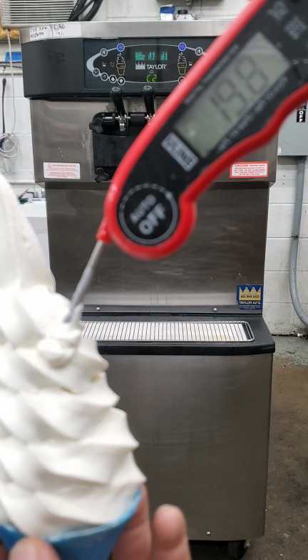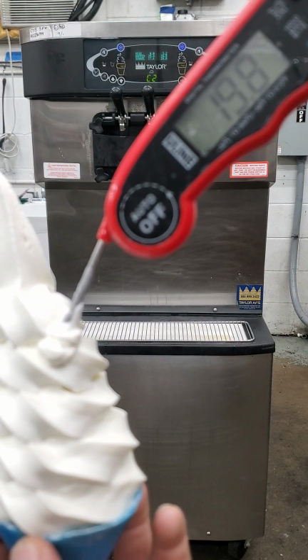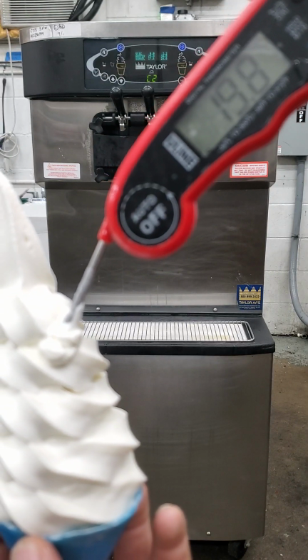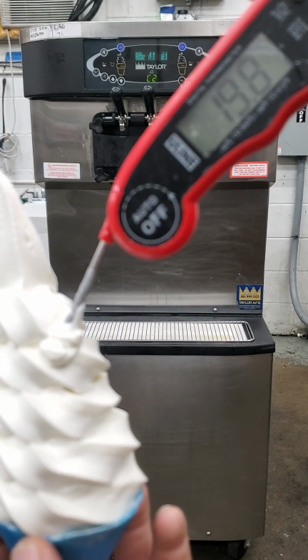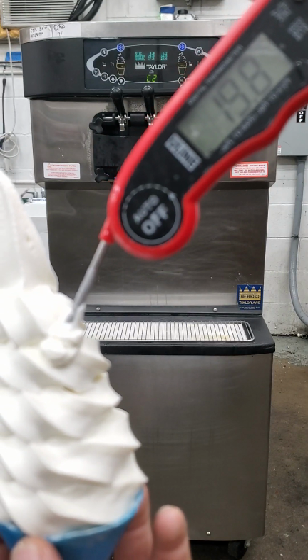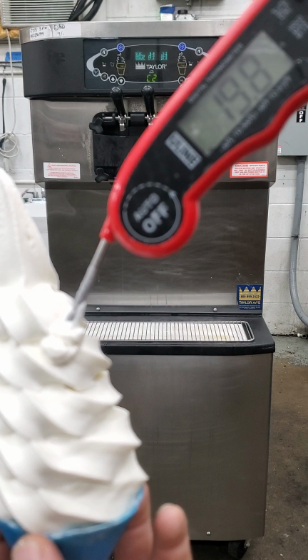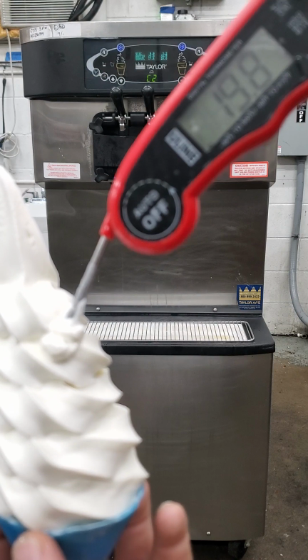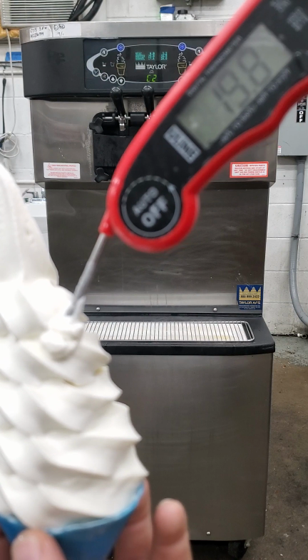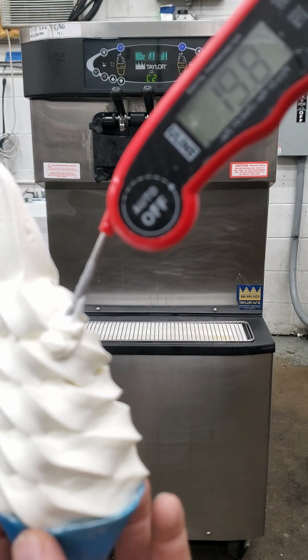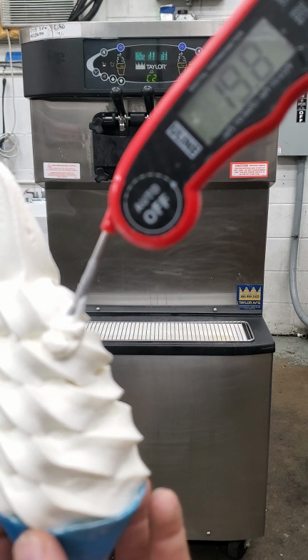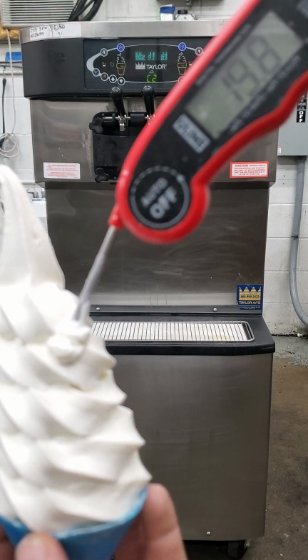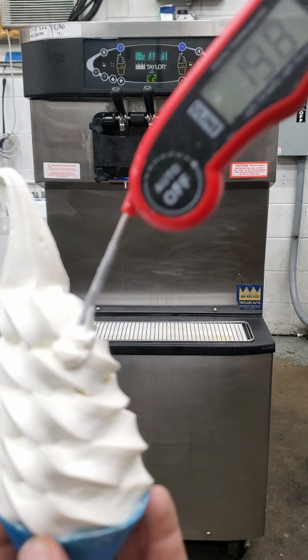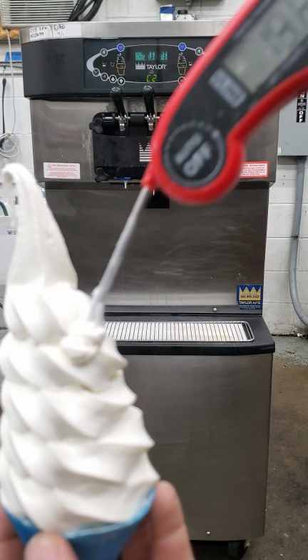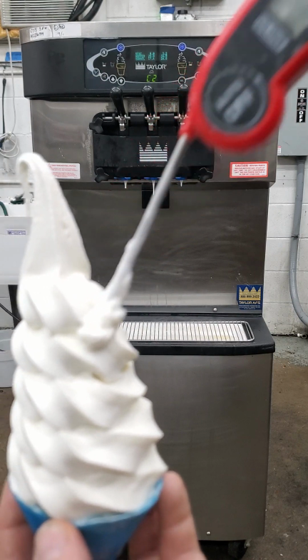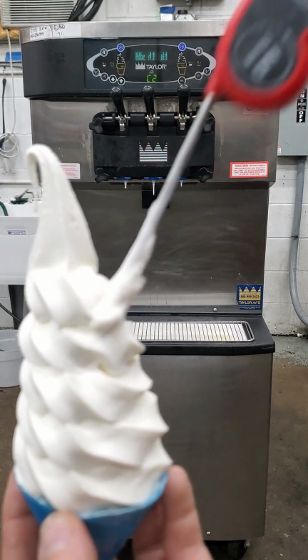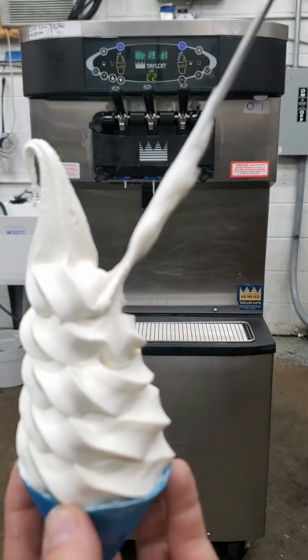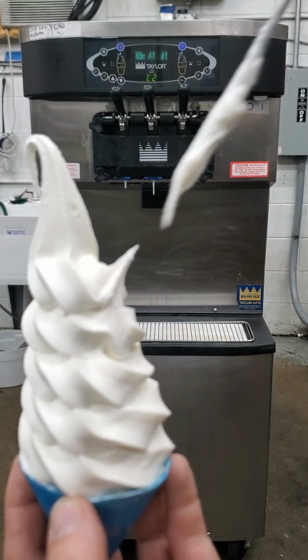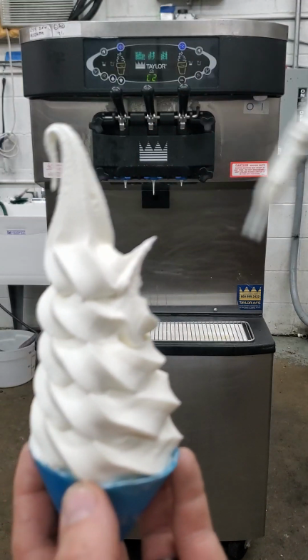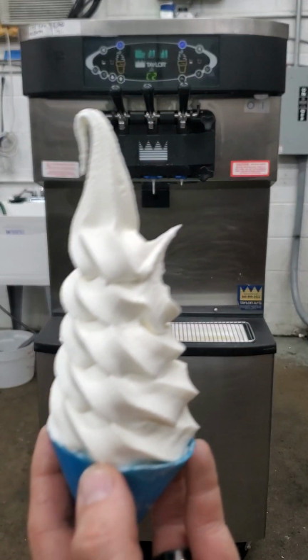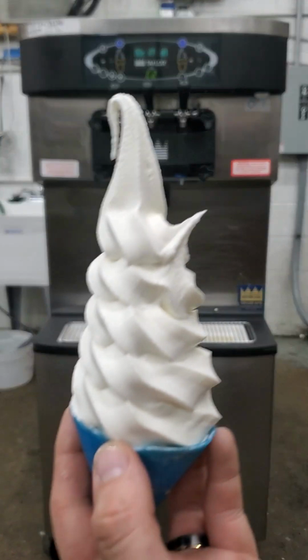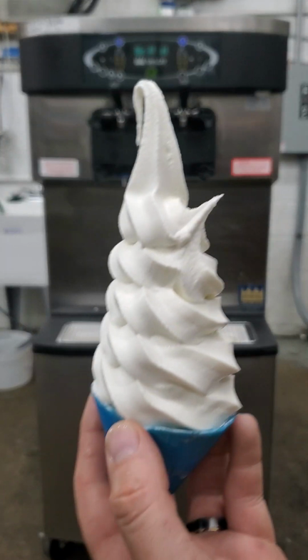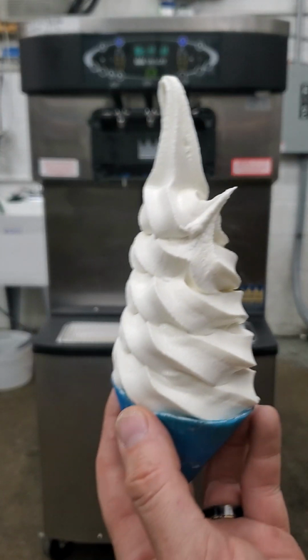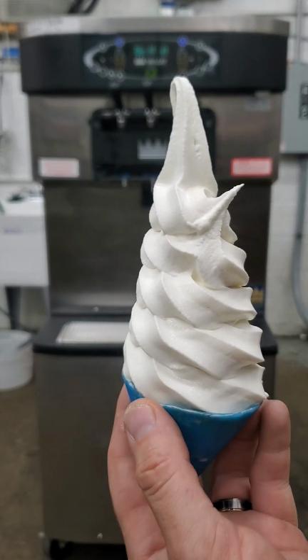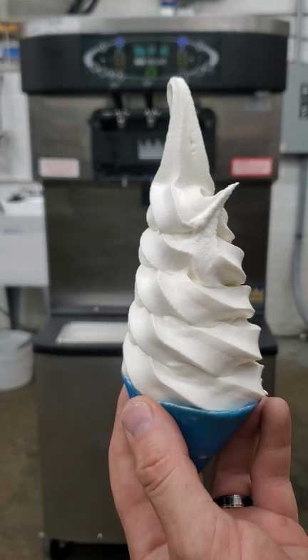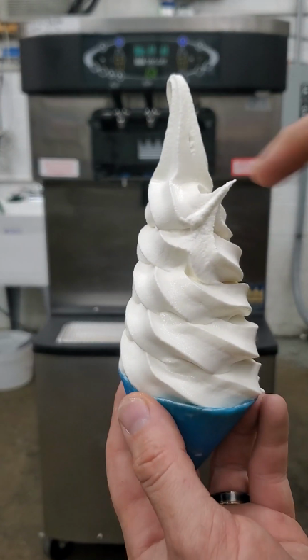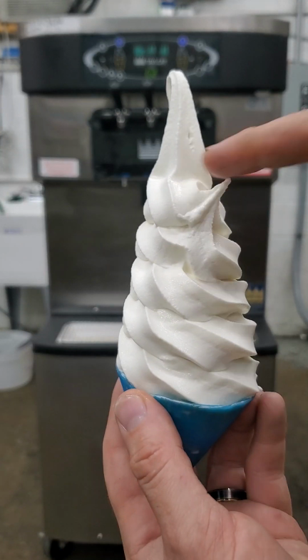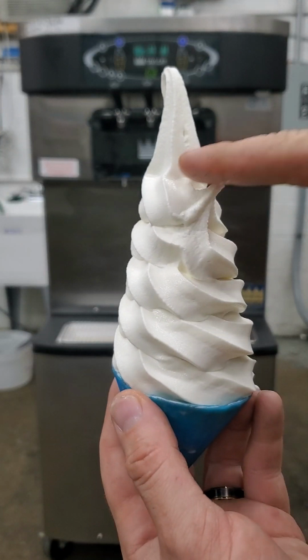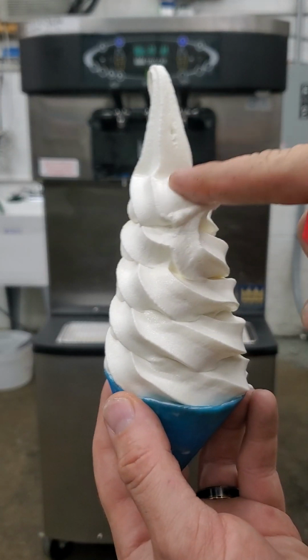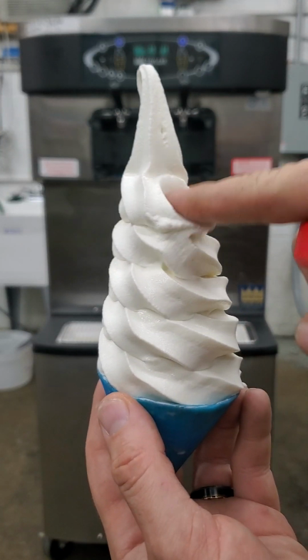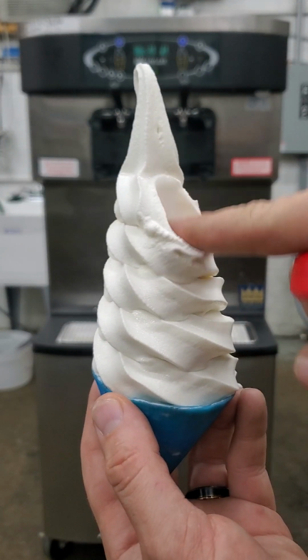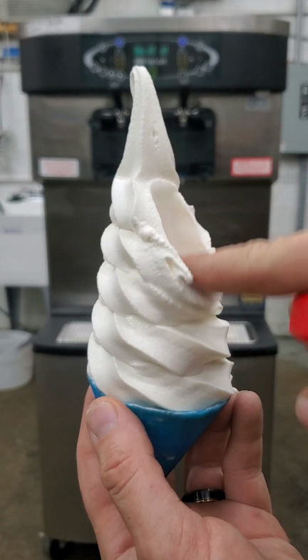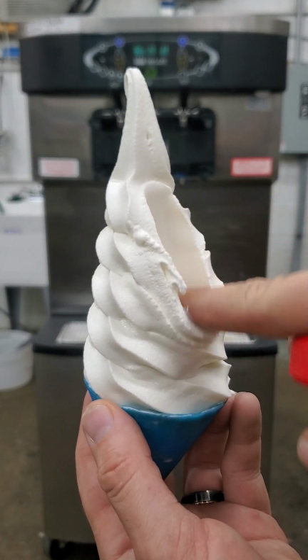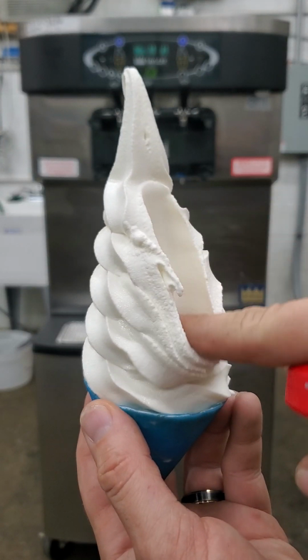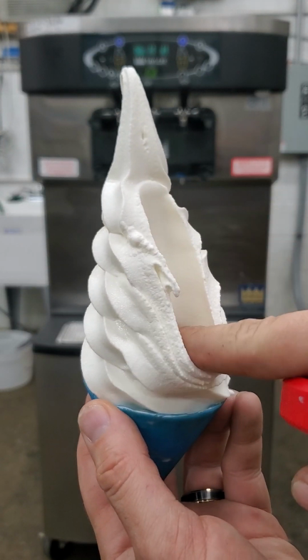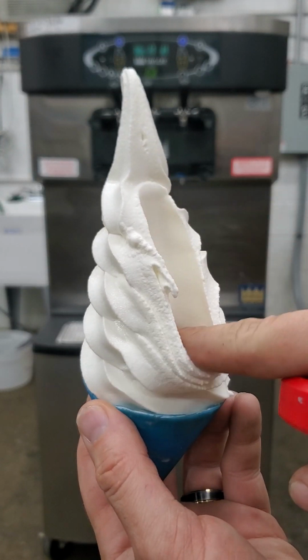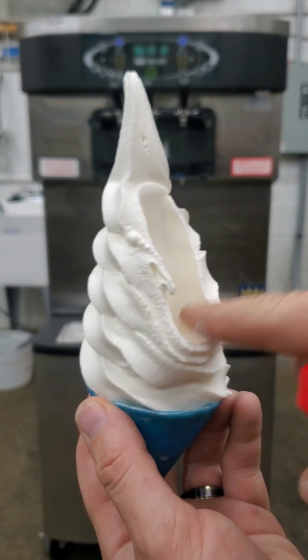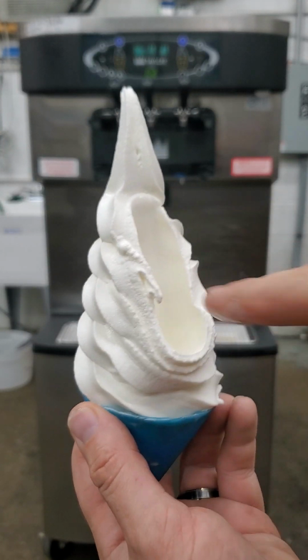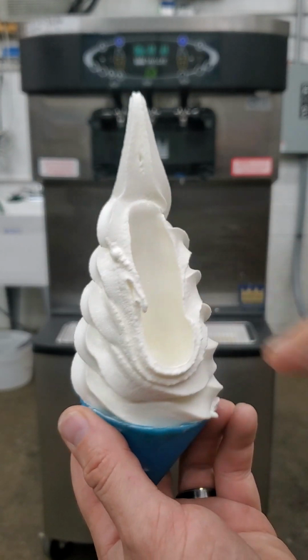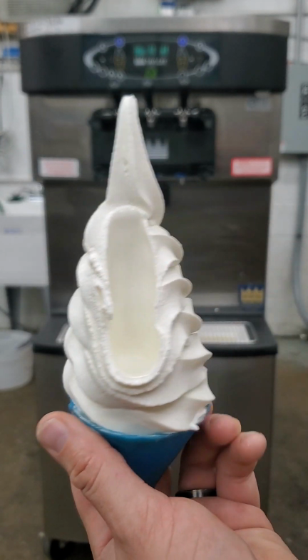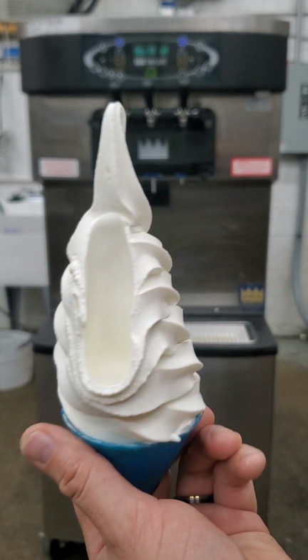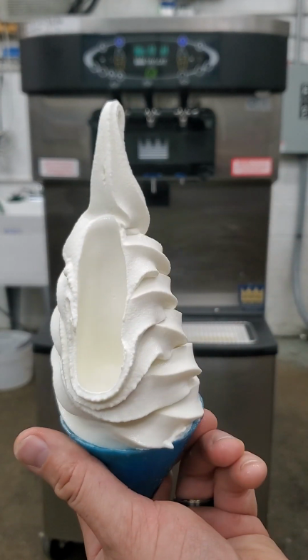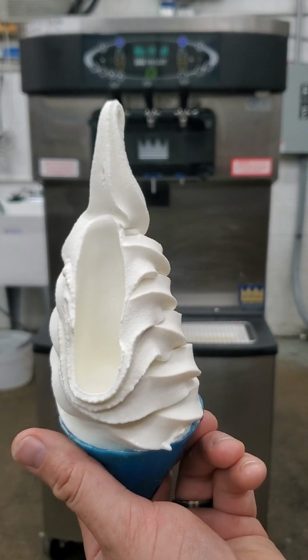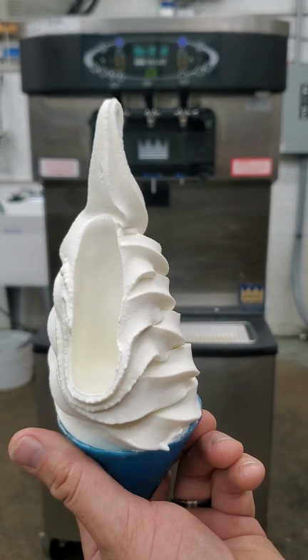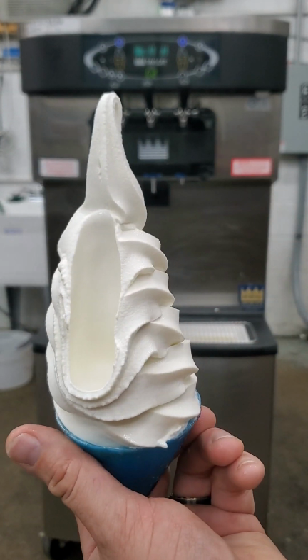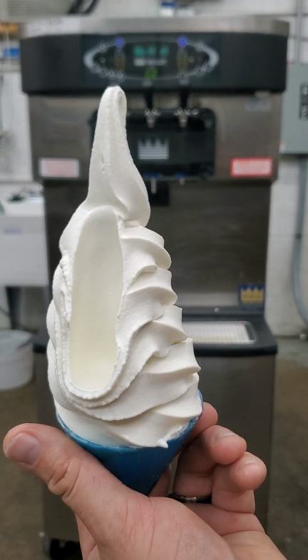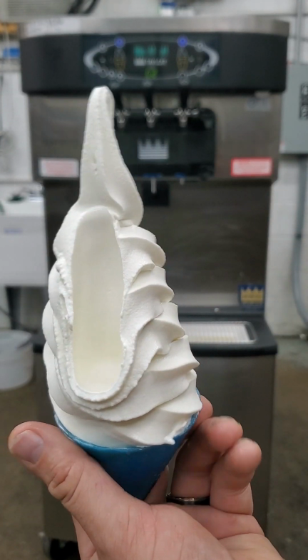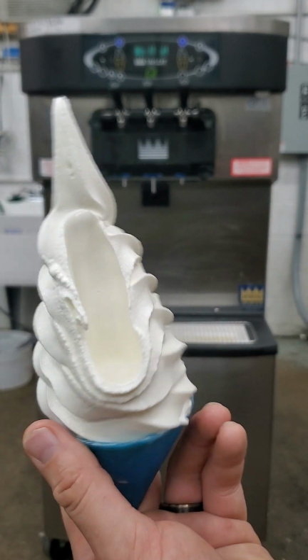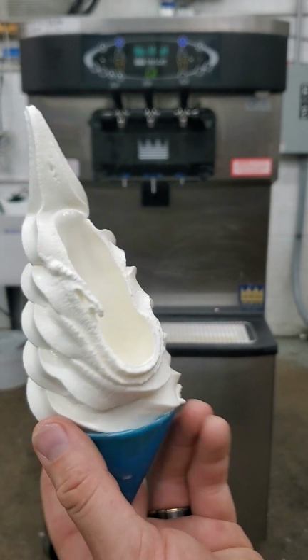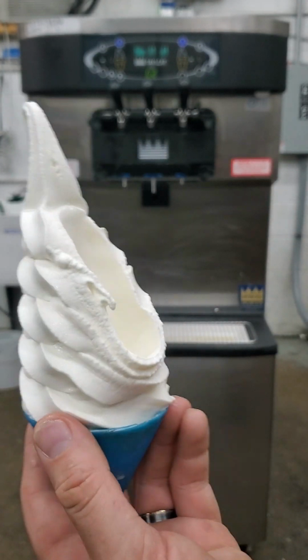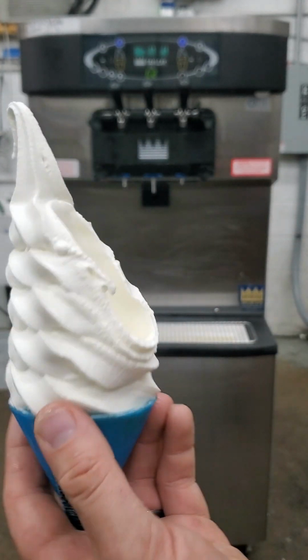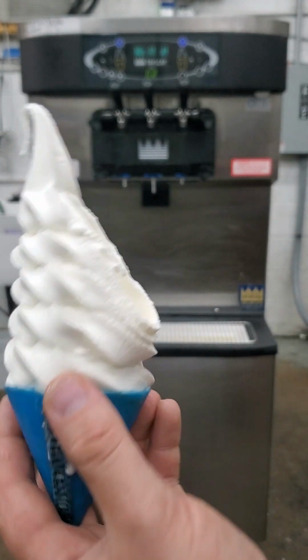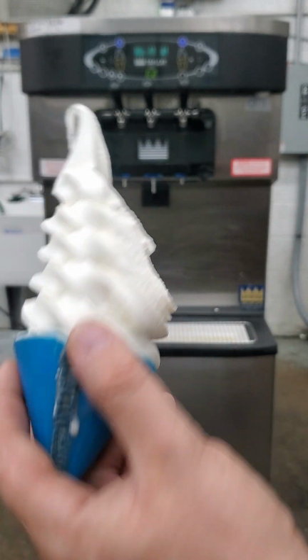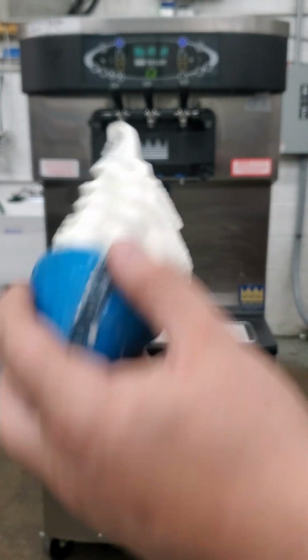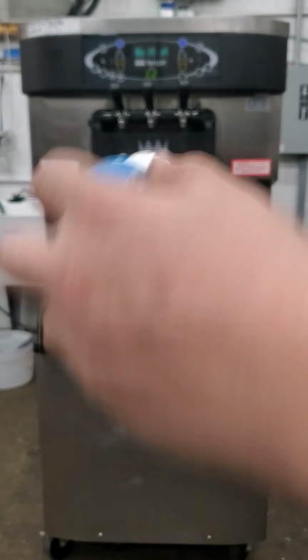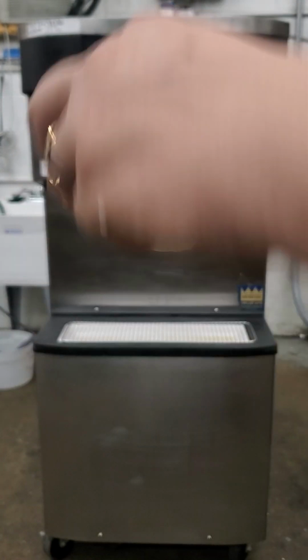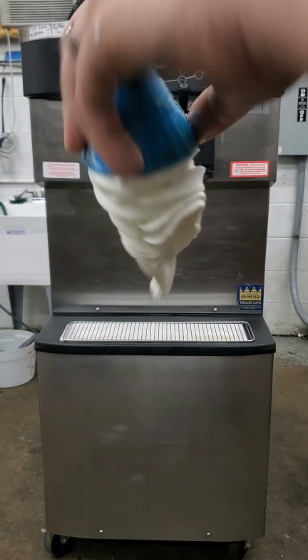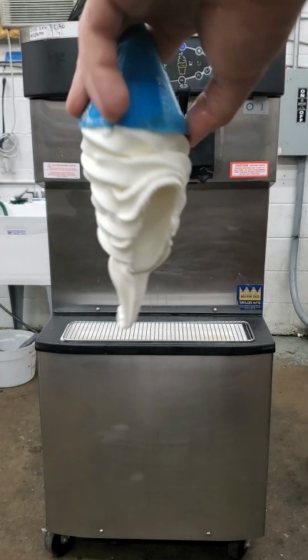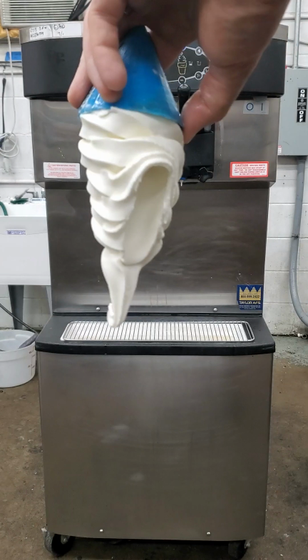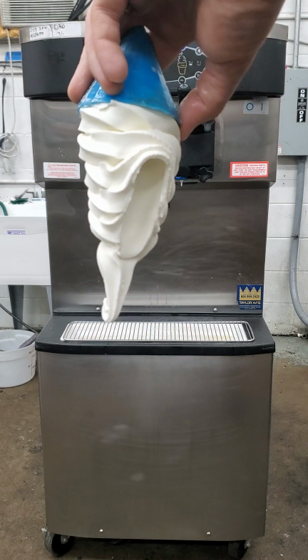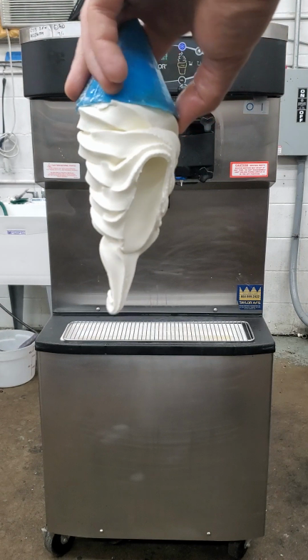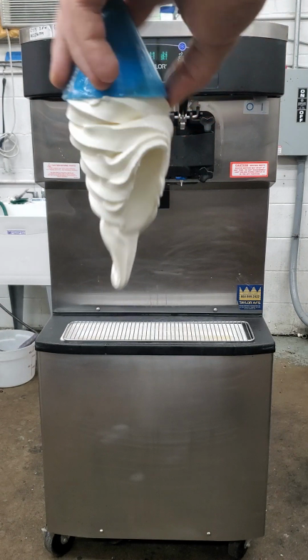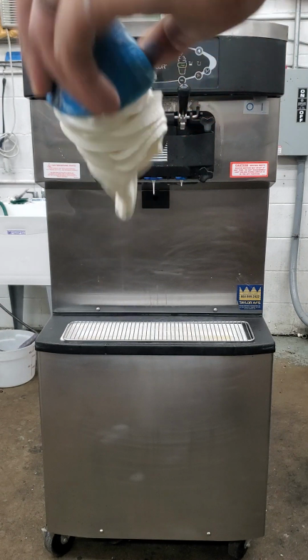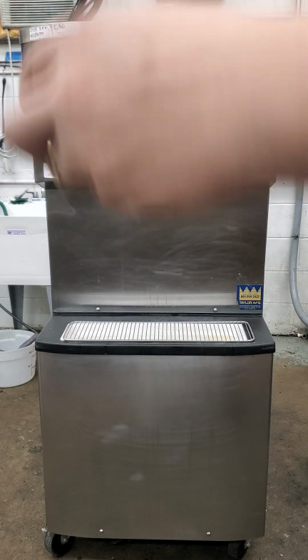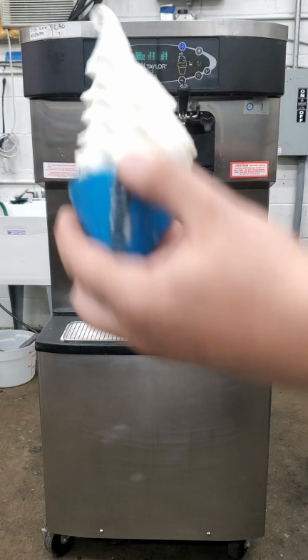So at 19.8 degrees, that's the creamy product — it won't flop off of a cone.